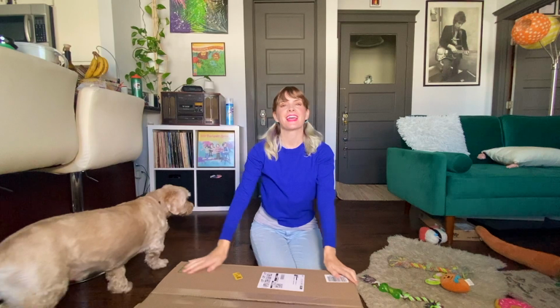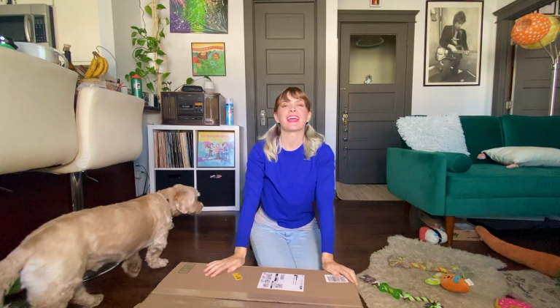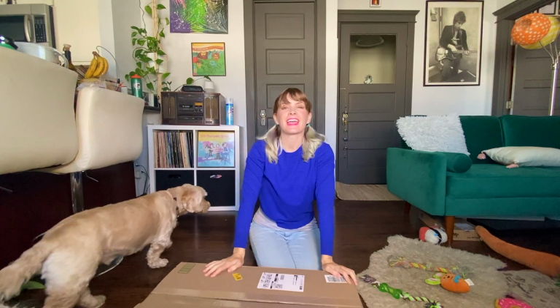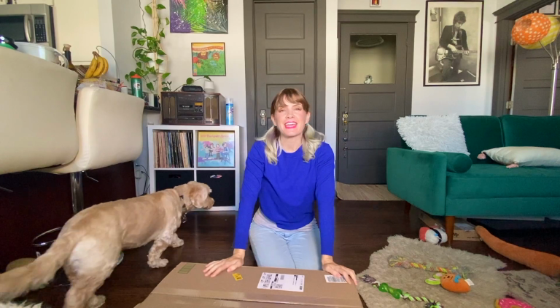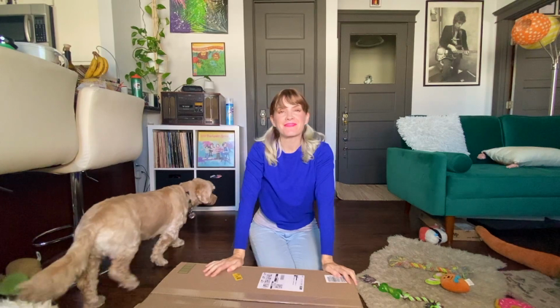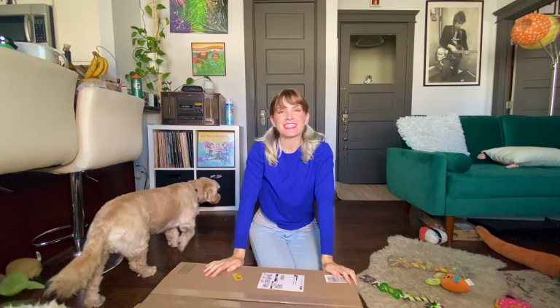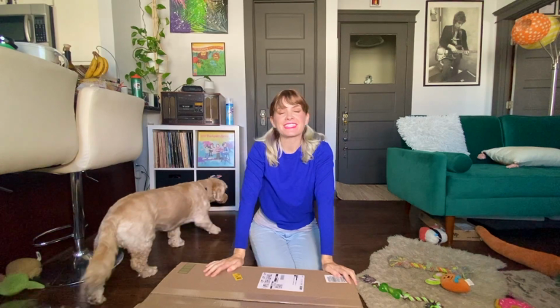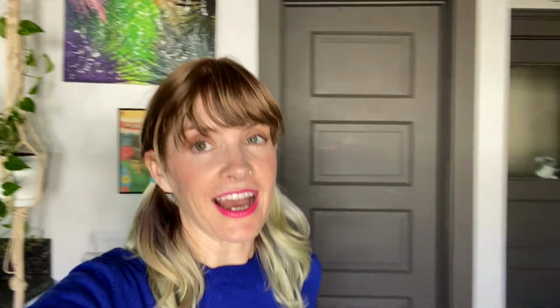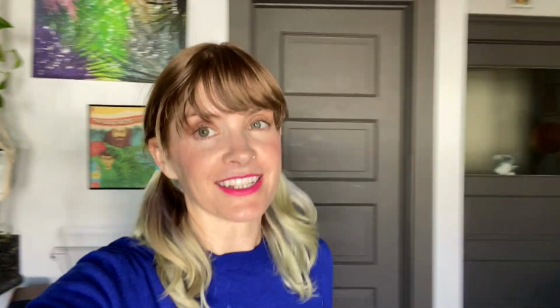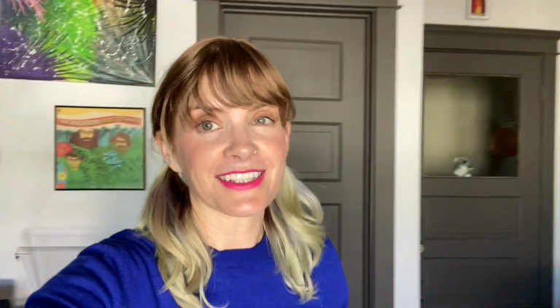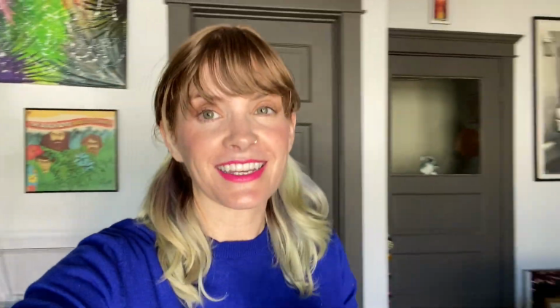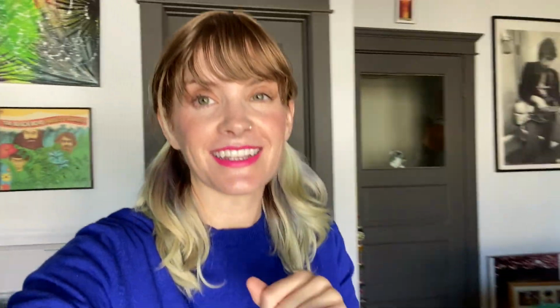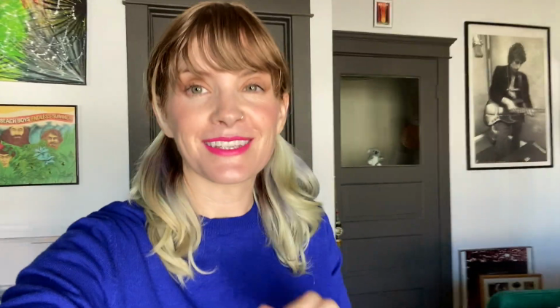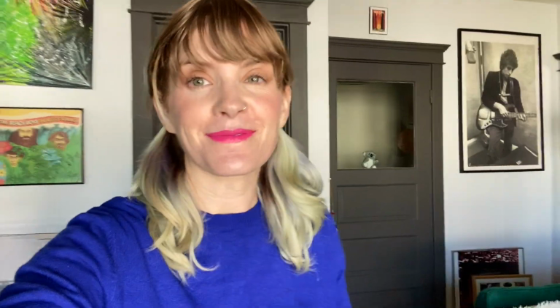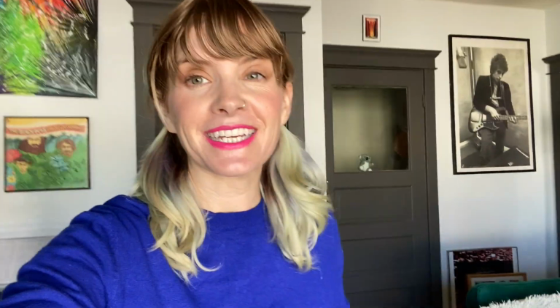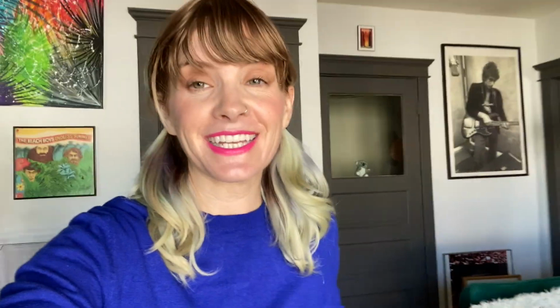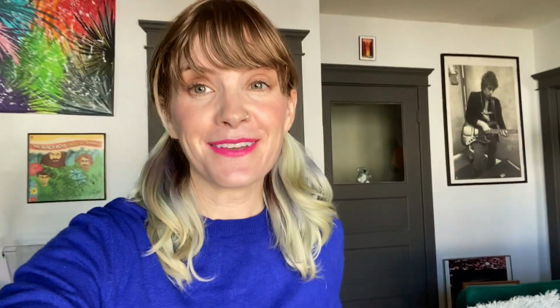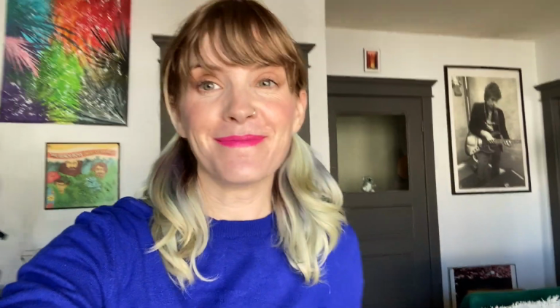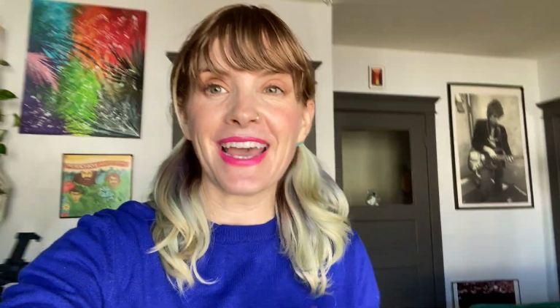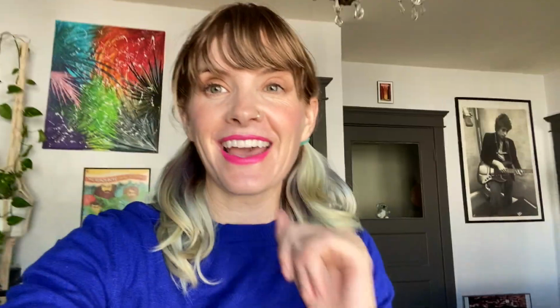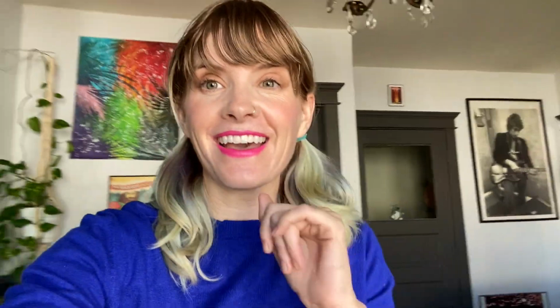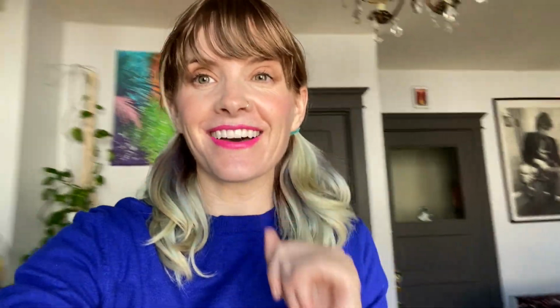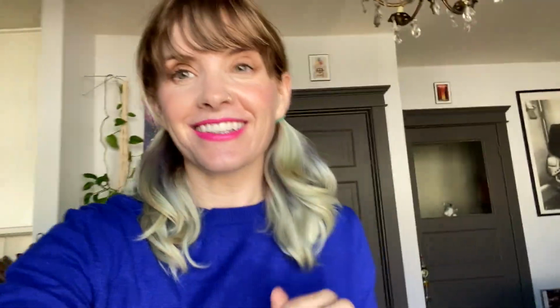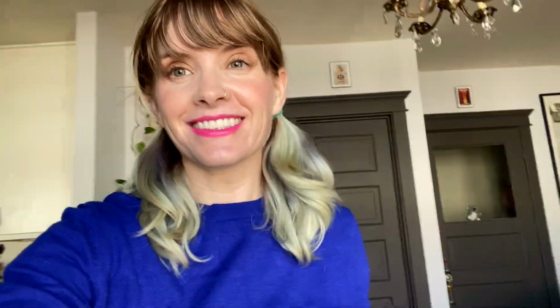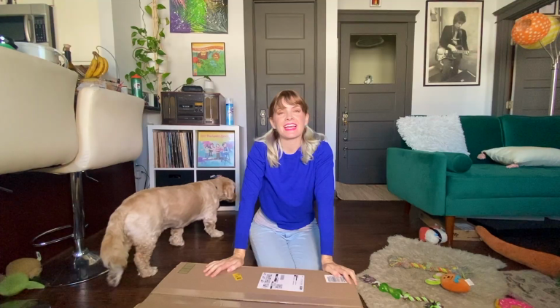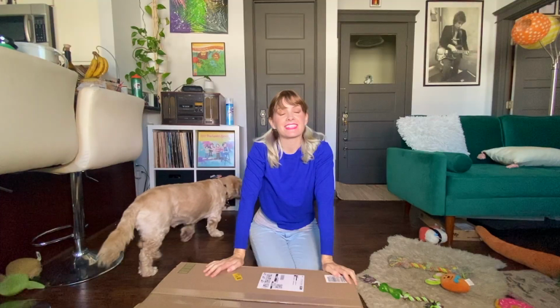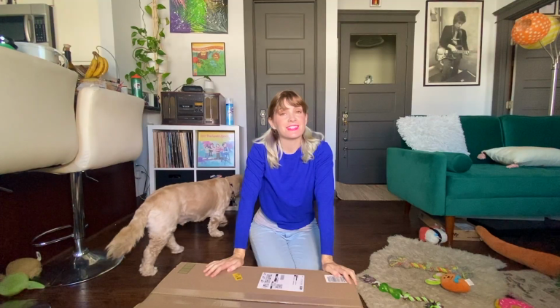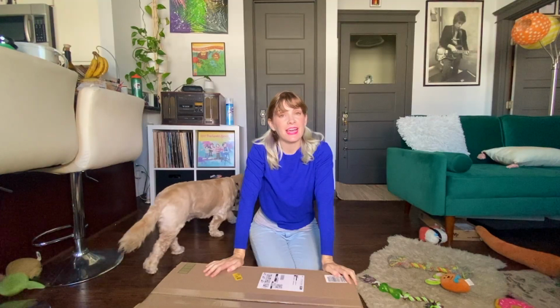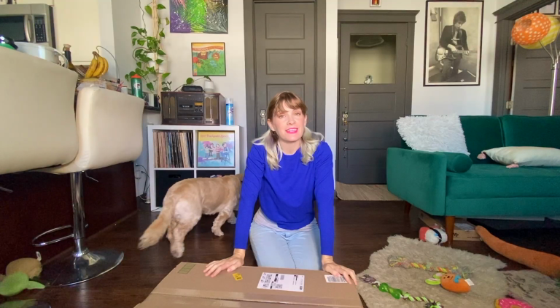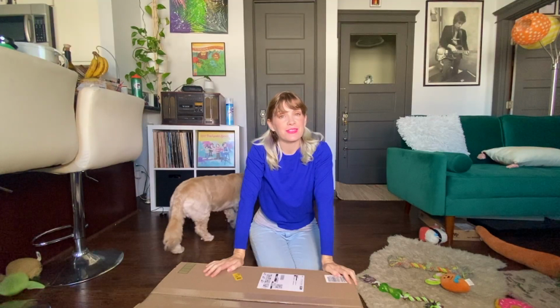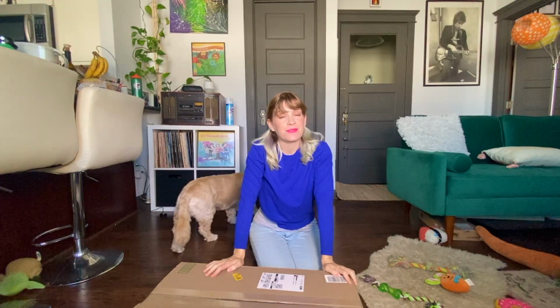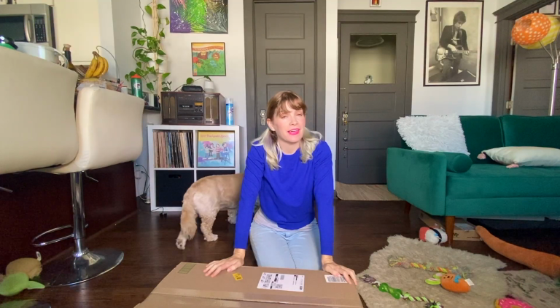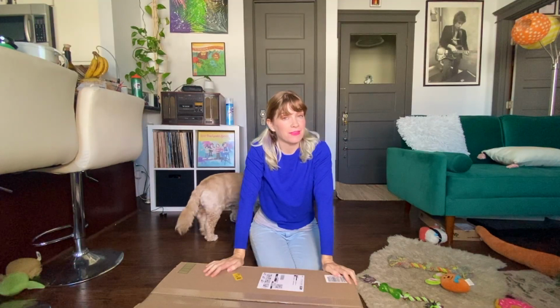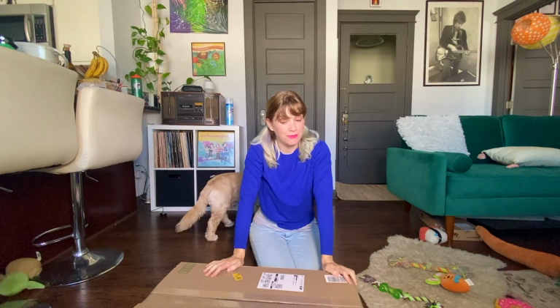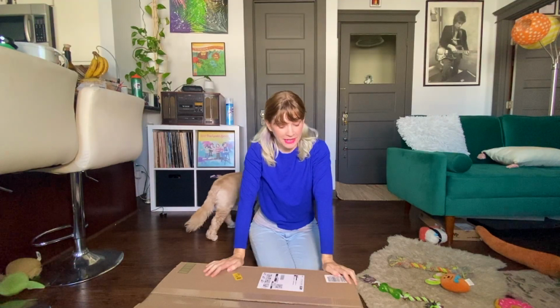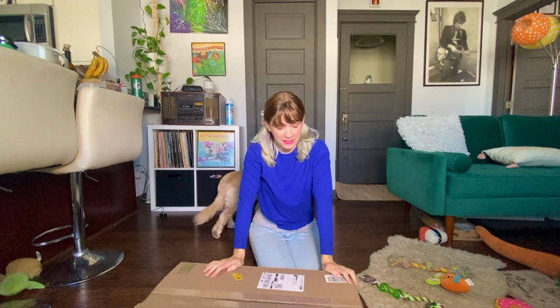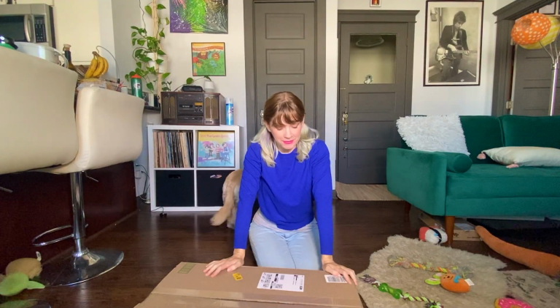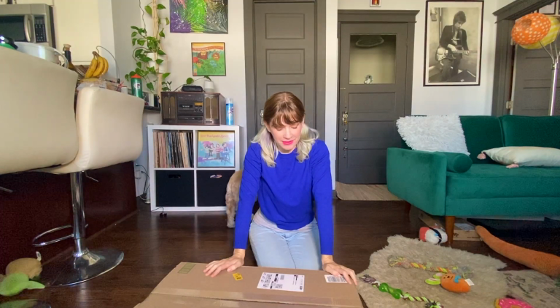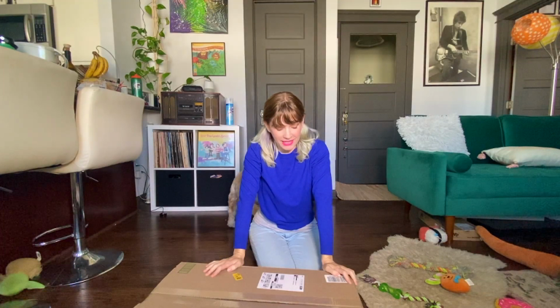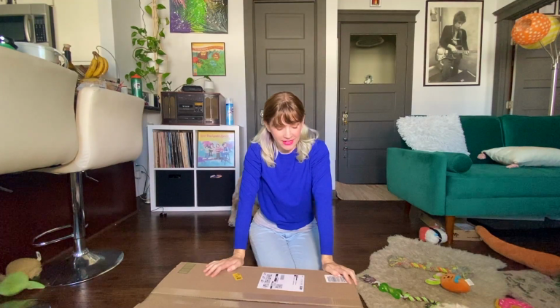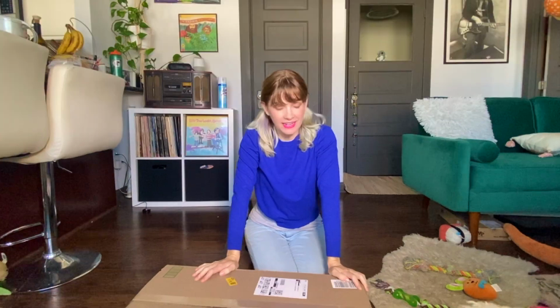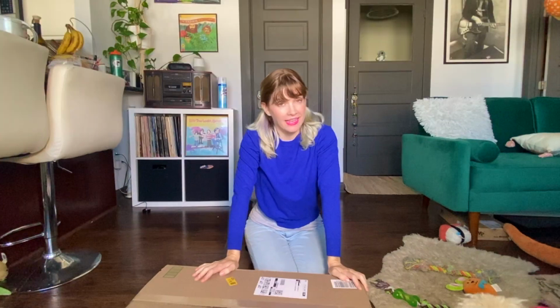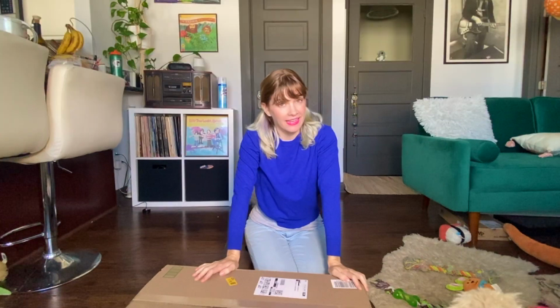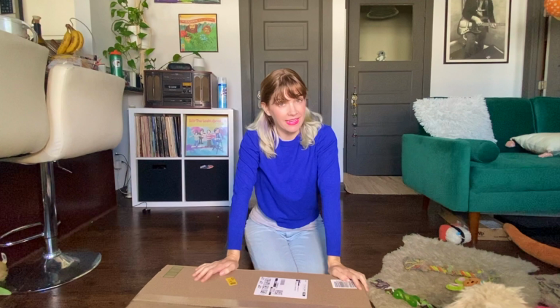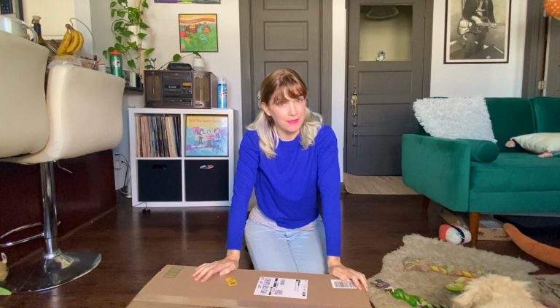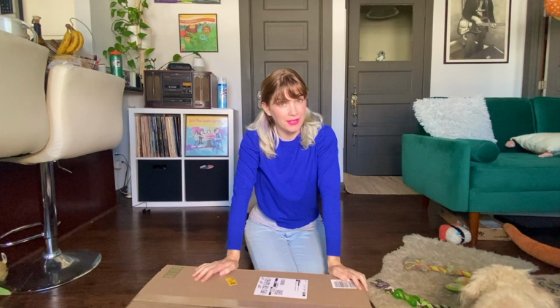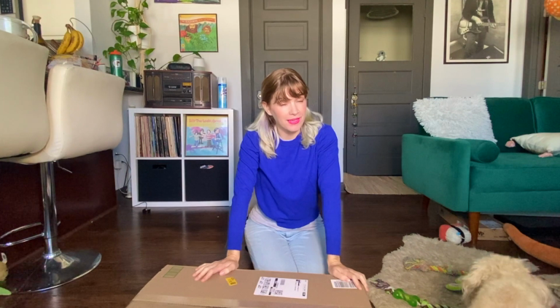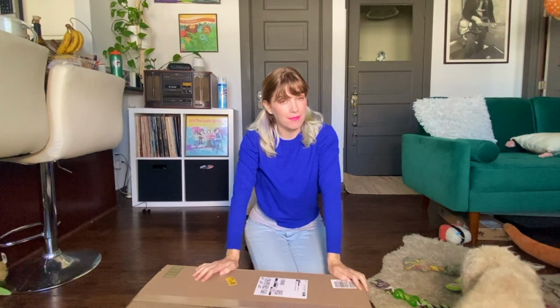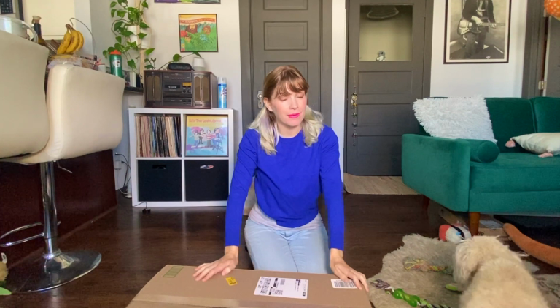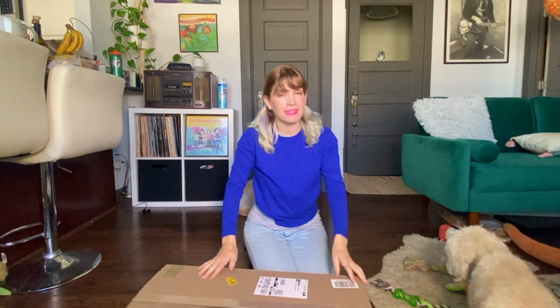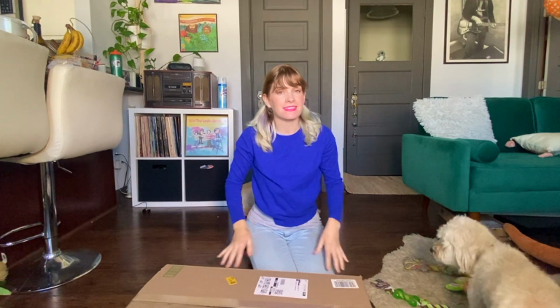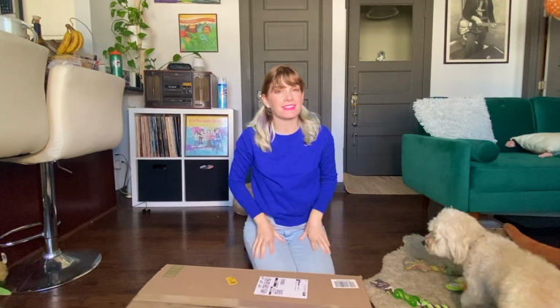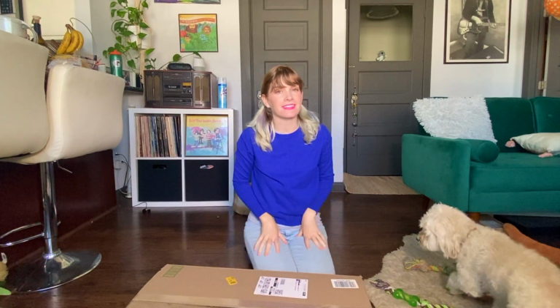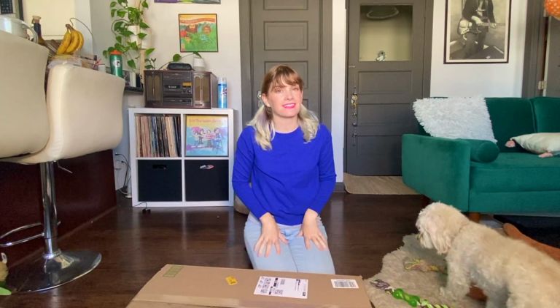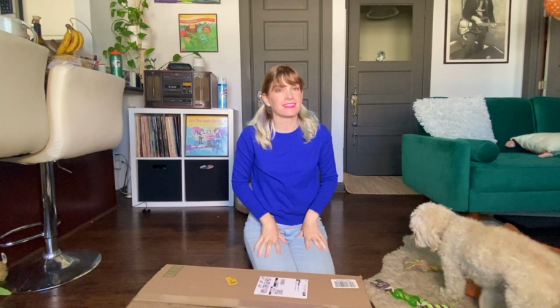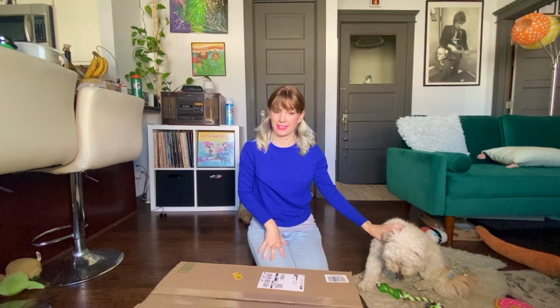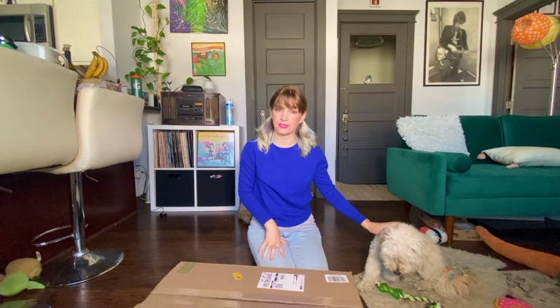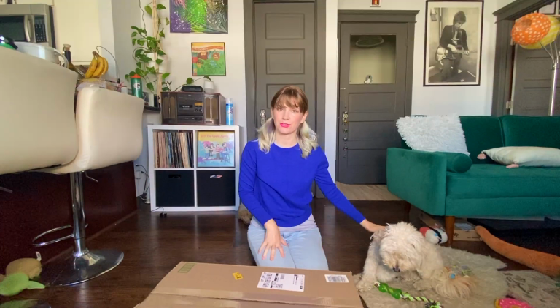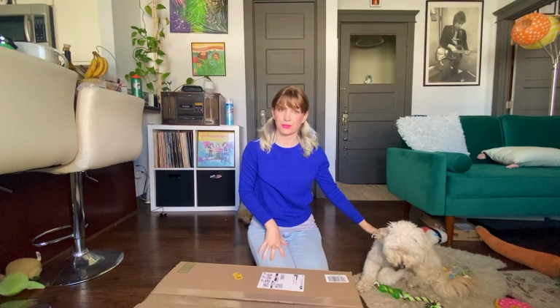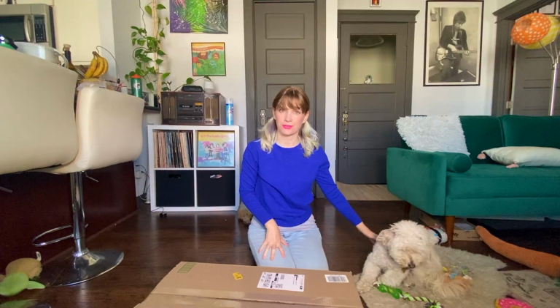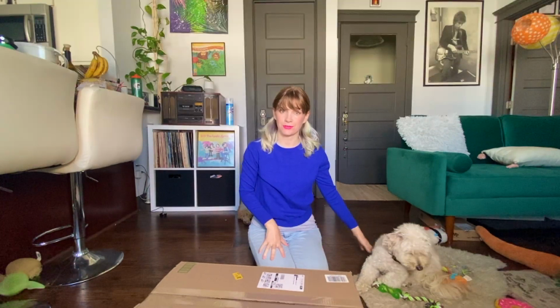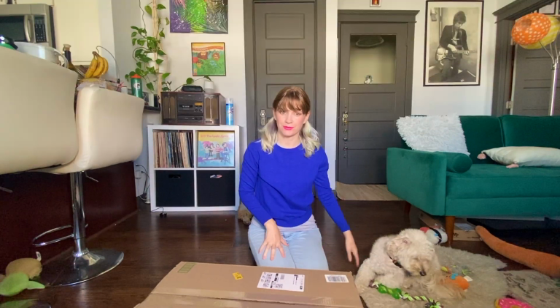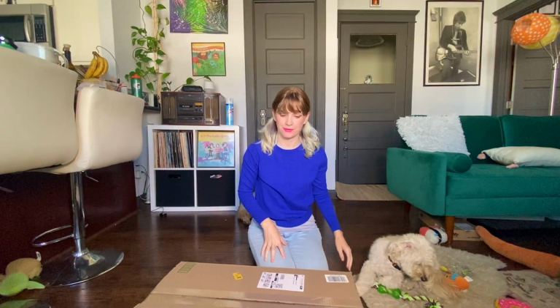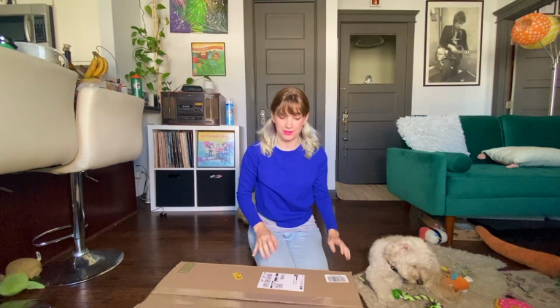Hey friends! I just got something in the mail — a new vinyl record player, and I'm going to unbox it and show you a little review.